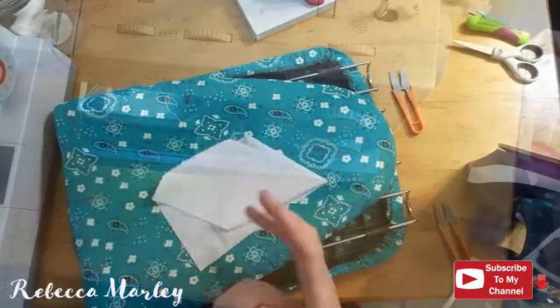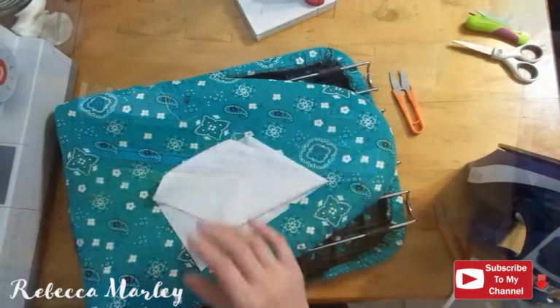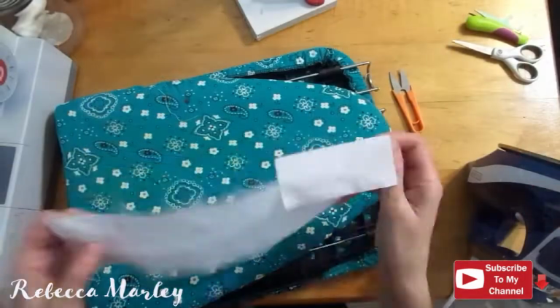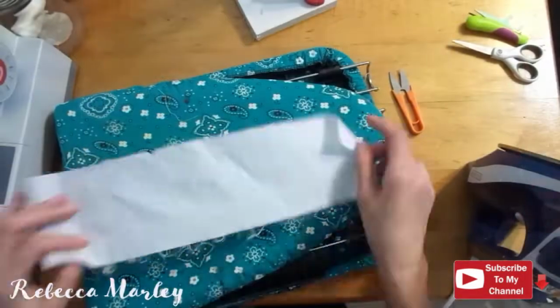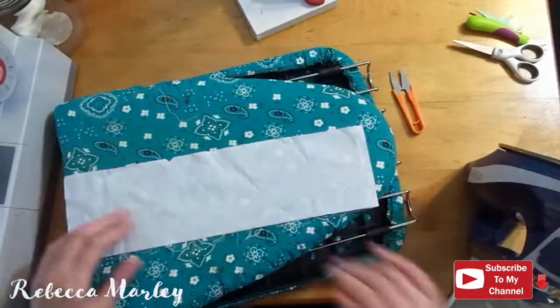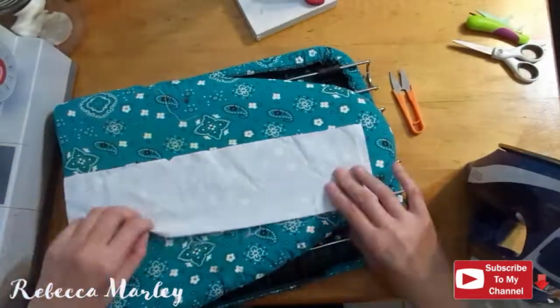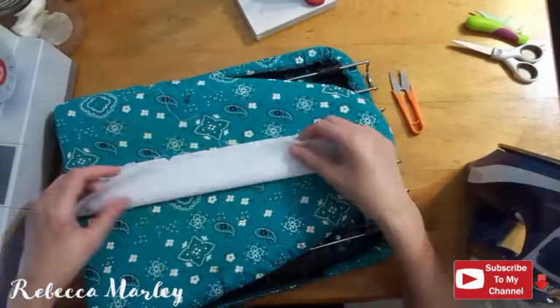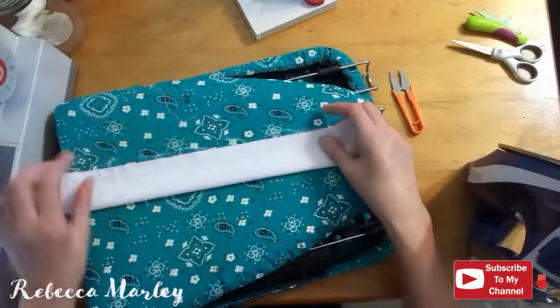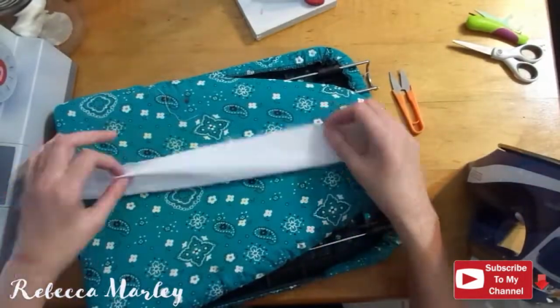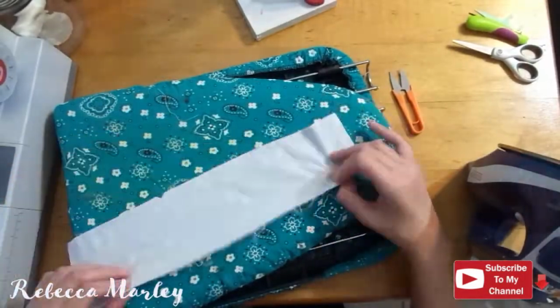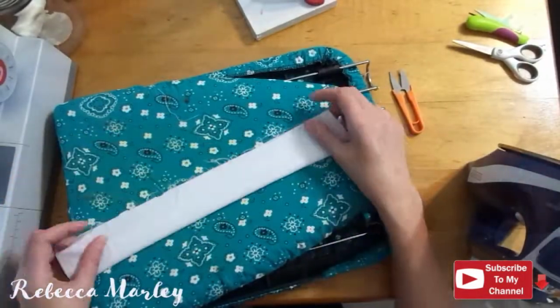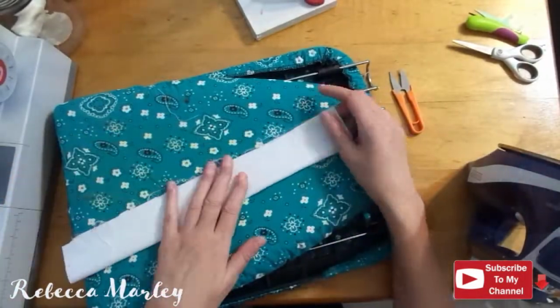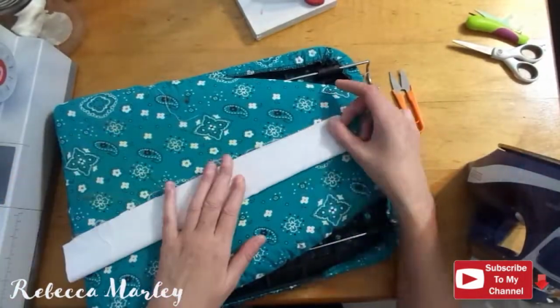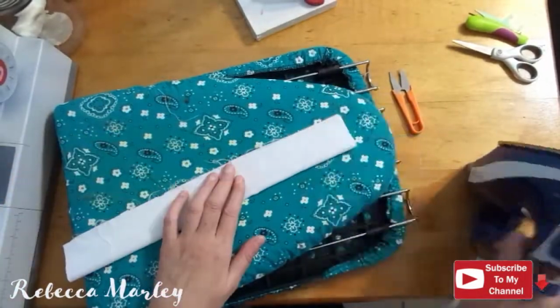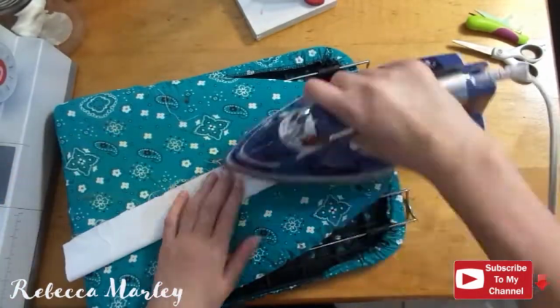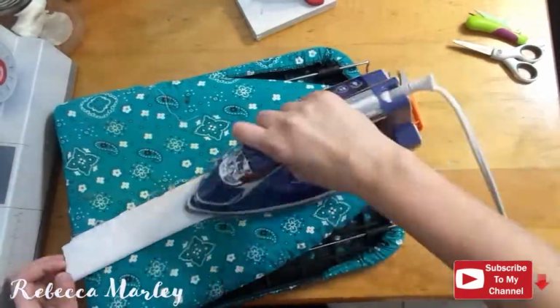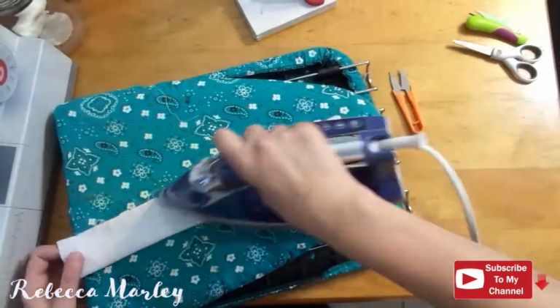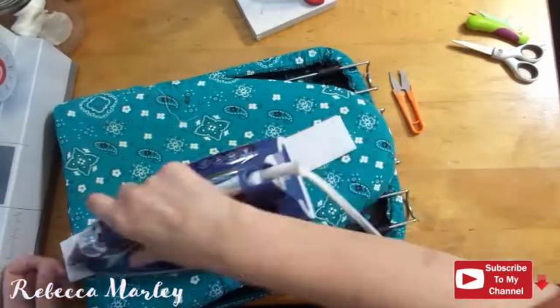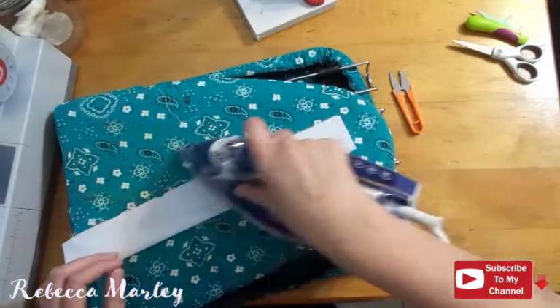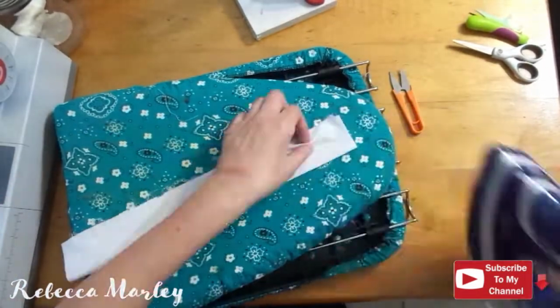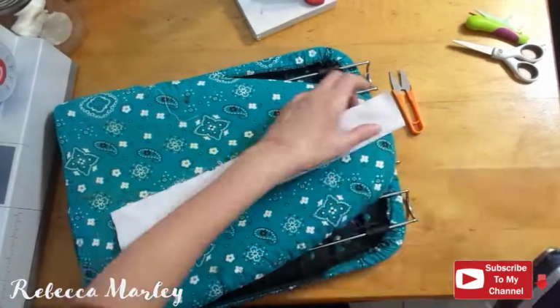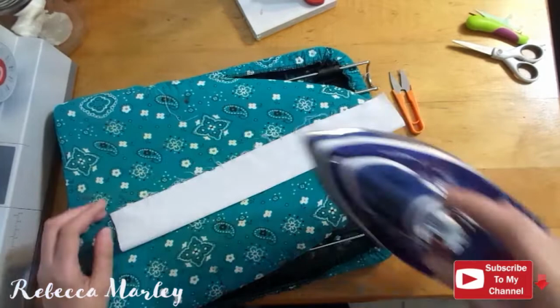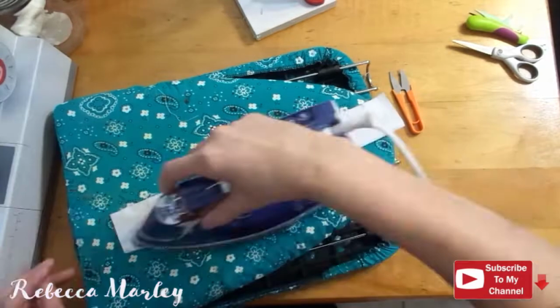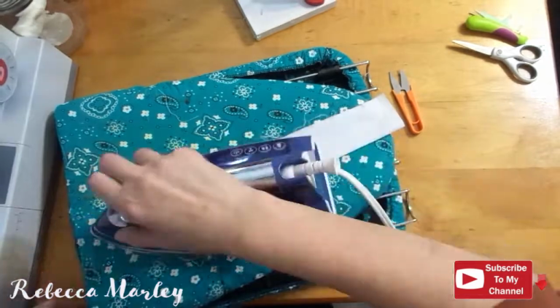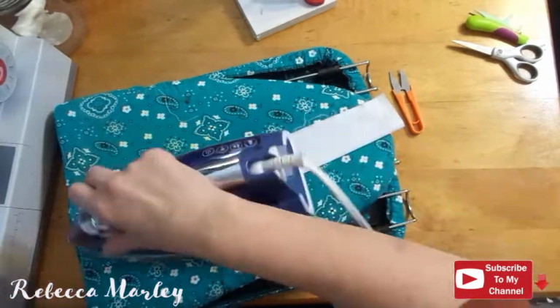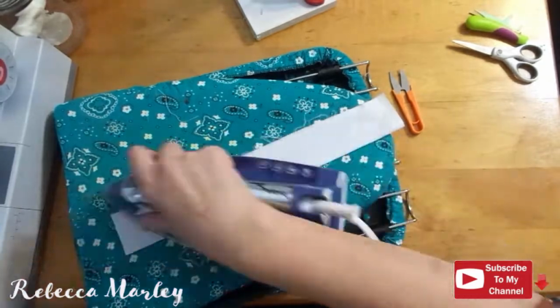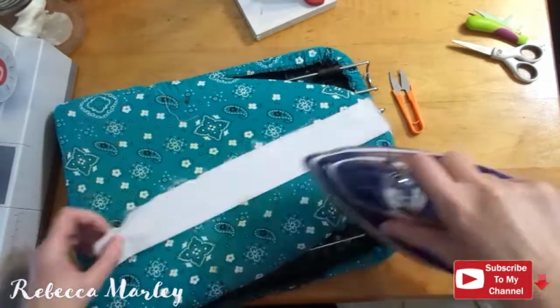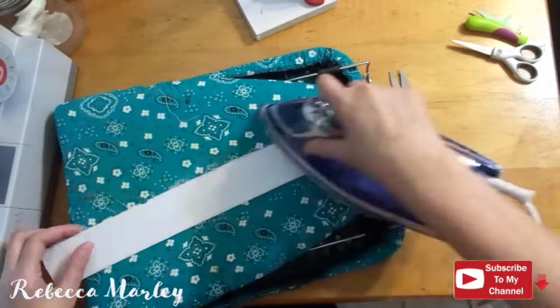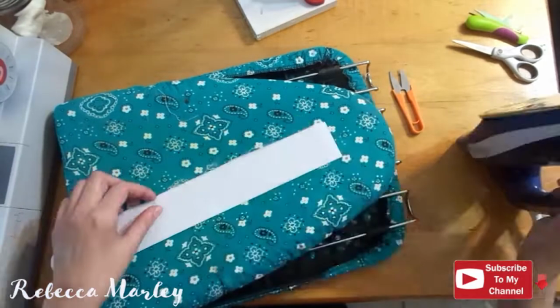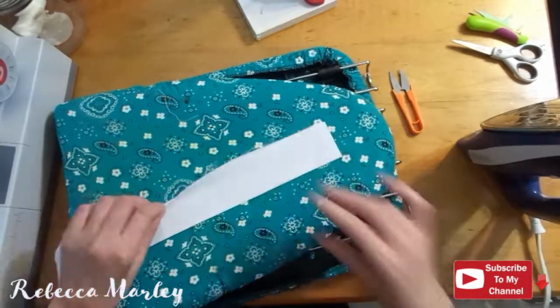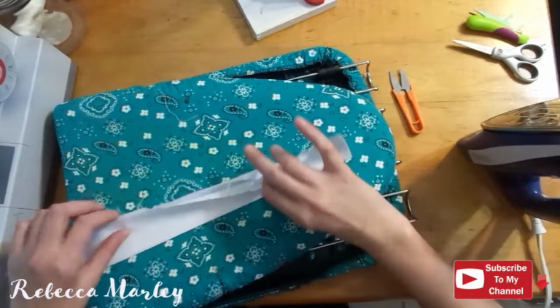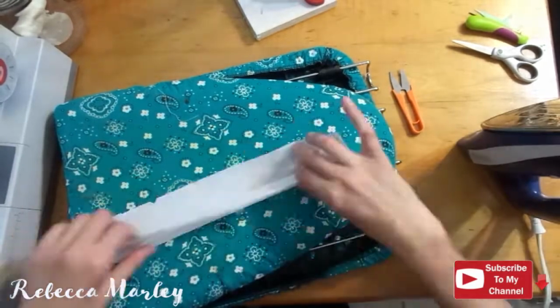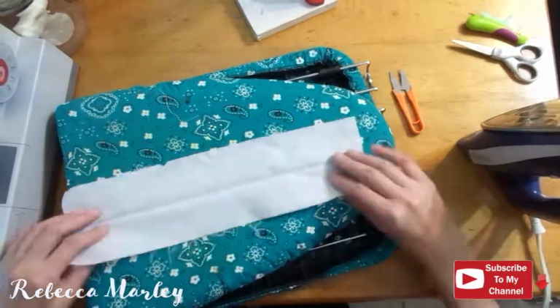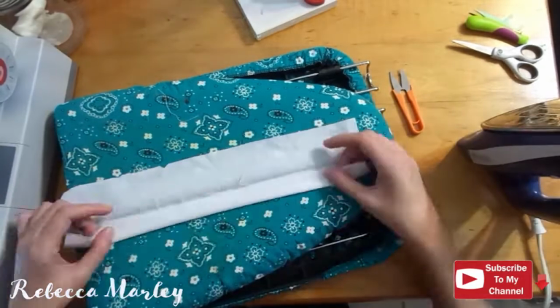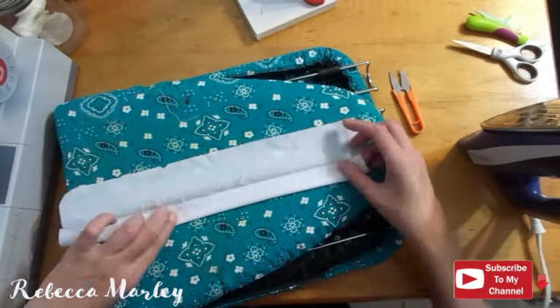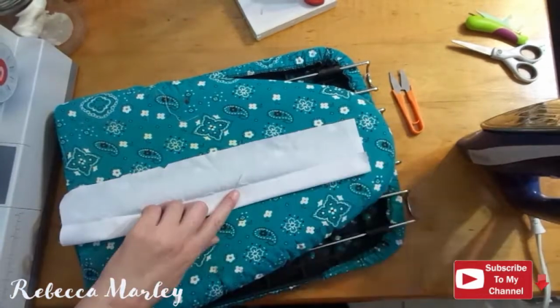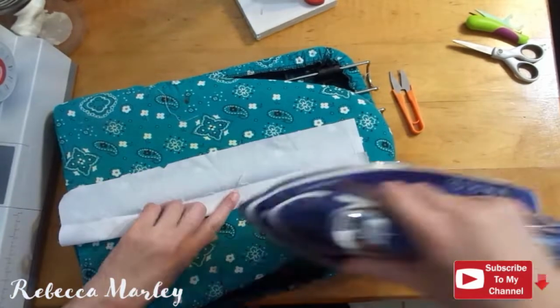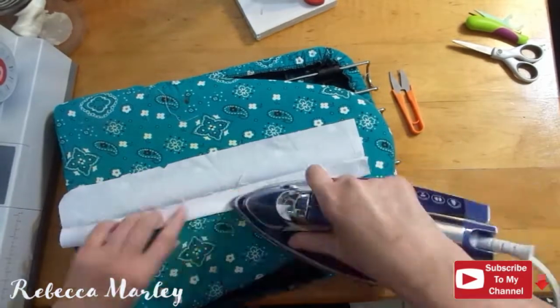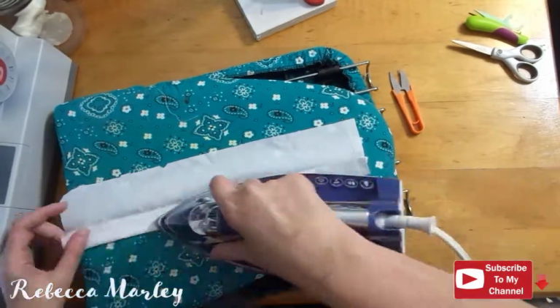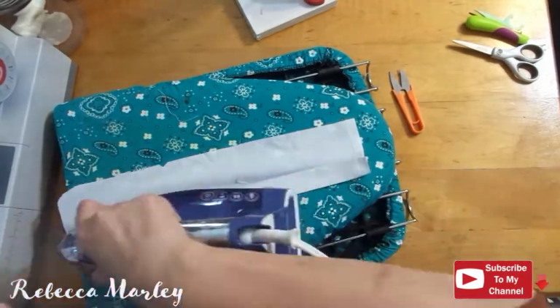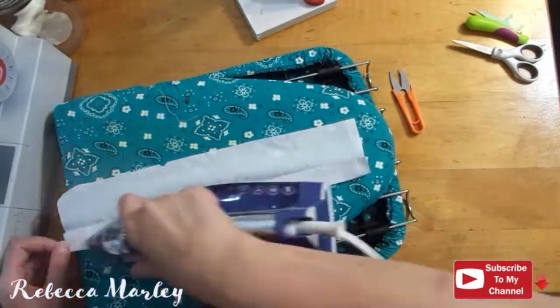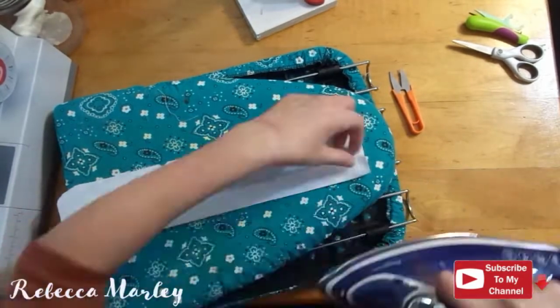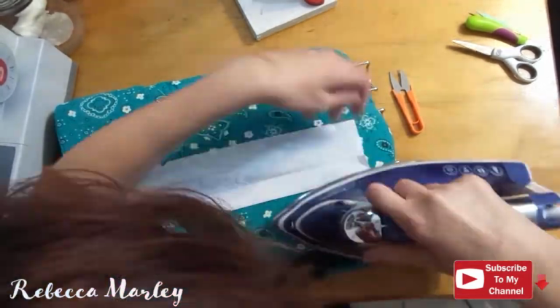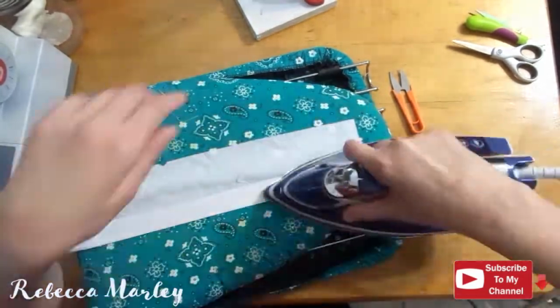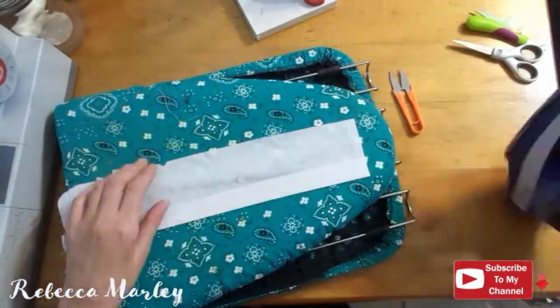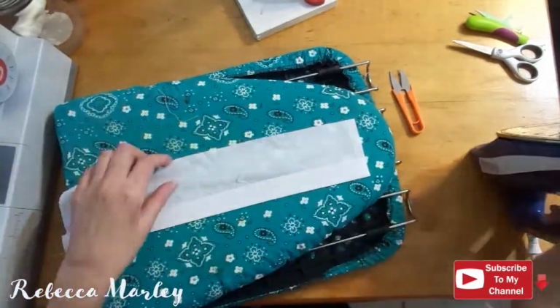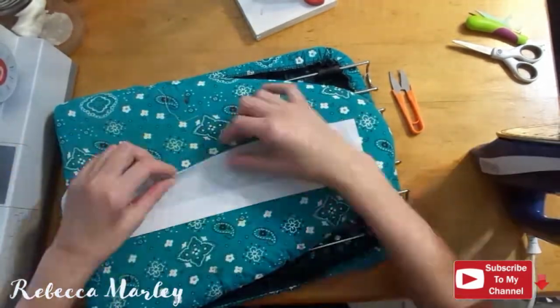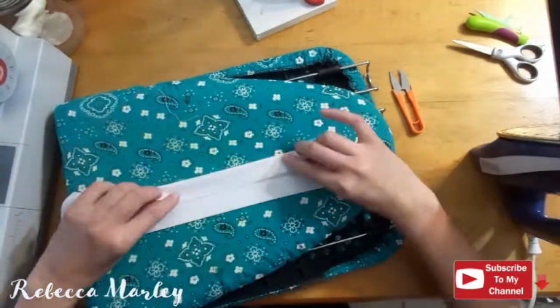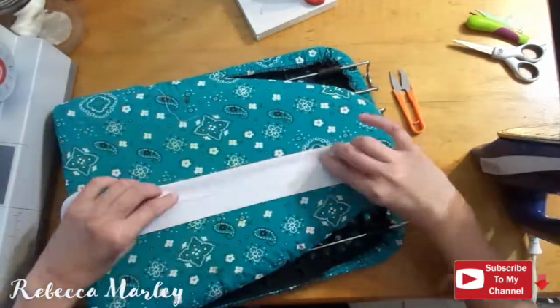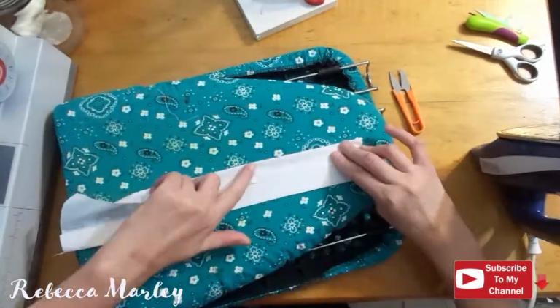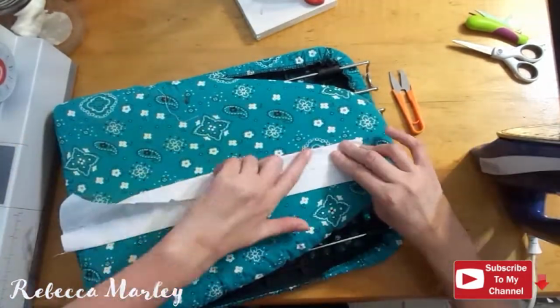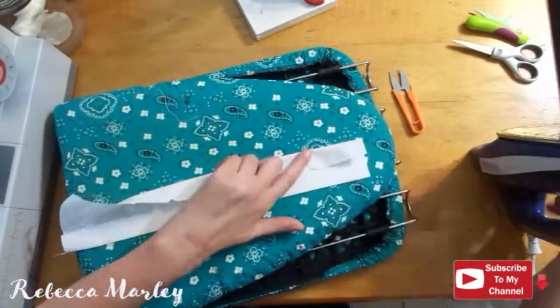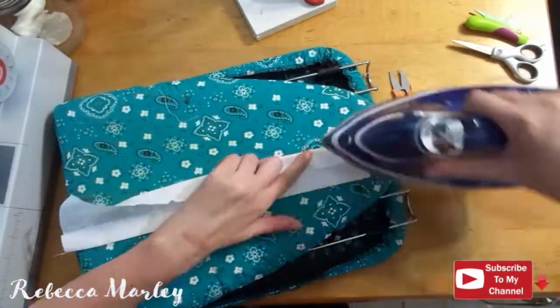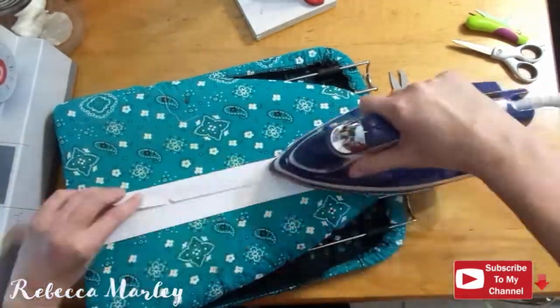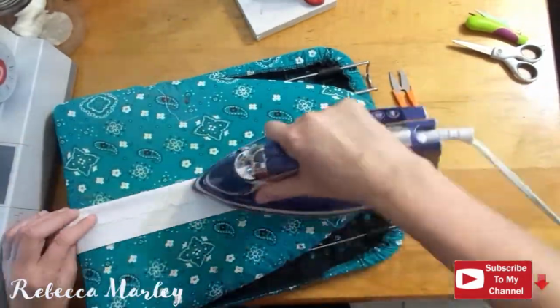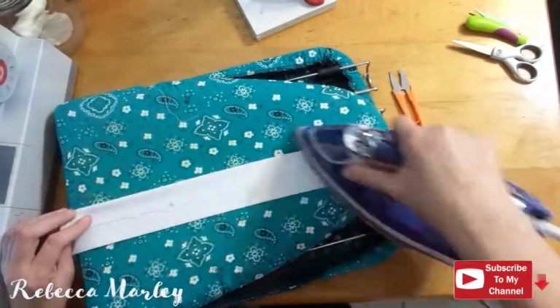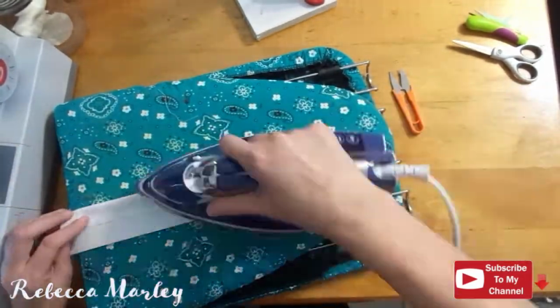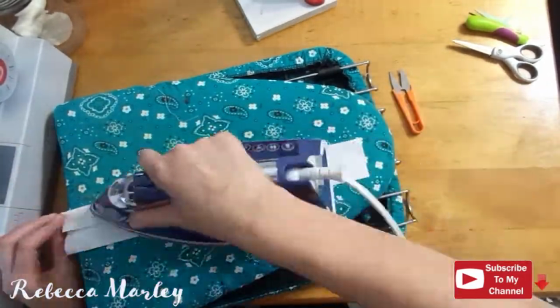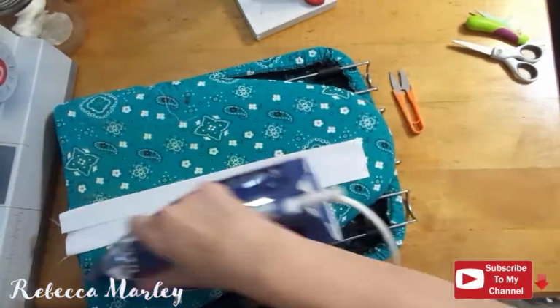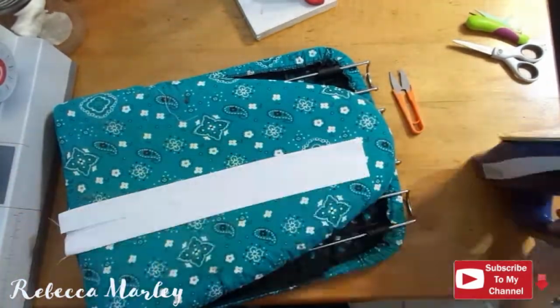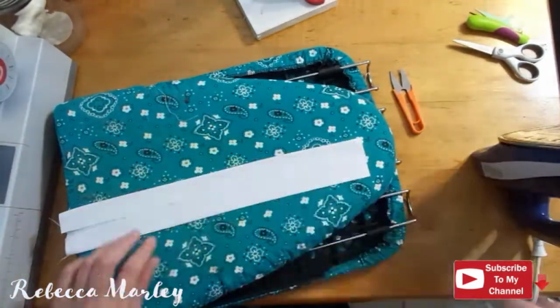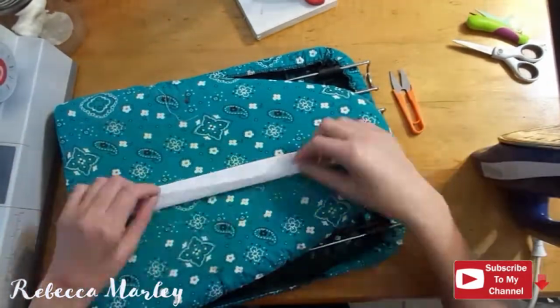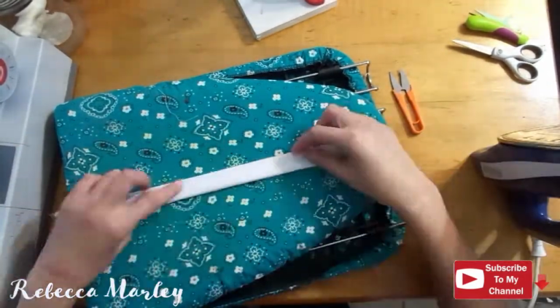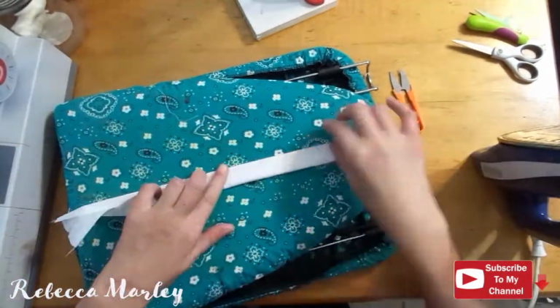Where I left the opening in the back seam, I go ahead and make my own bias tape and cover that raw edge up.